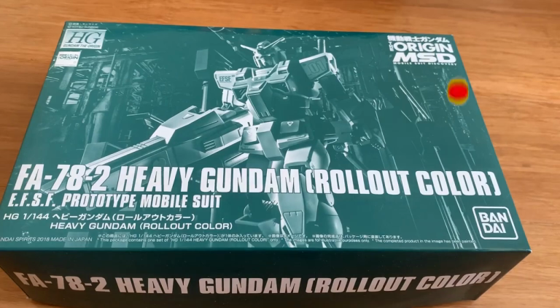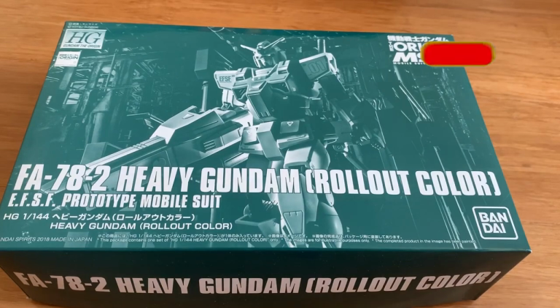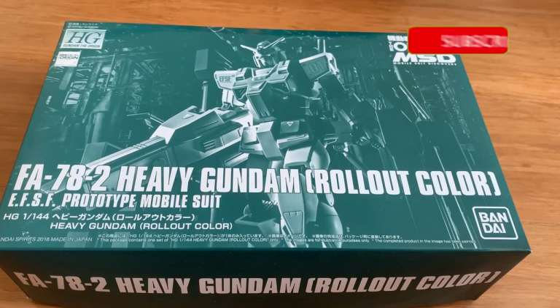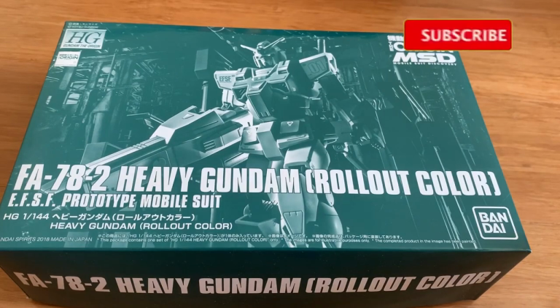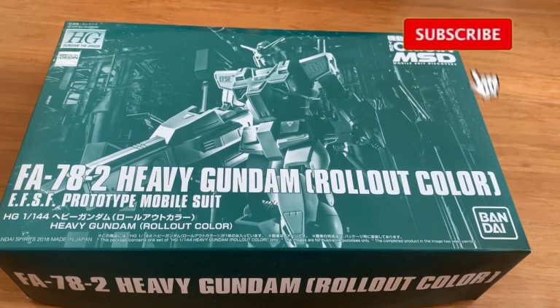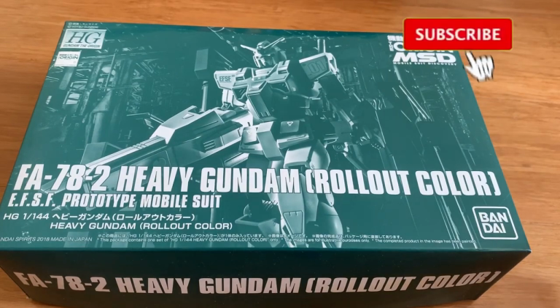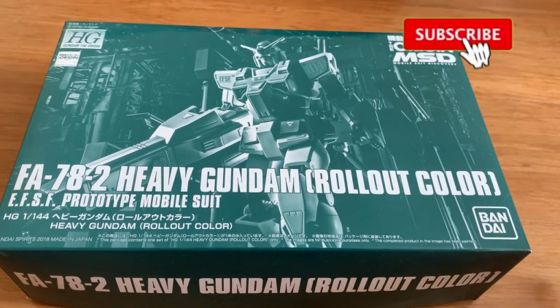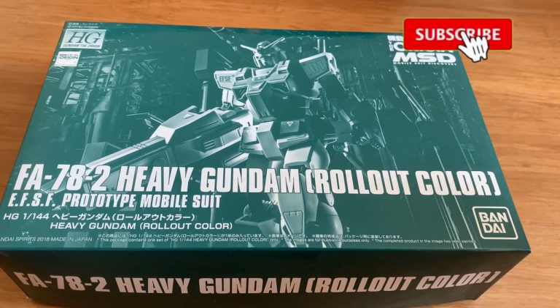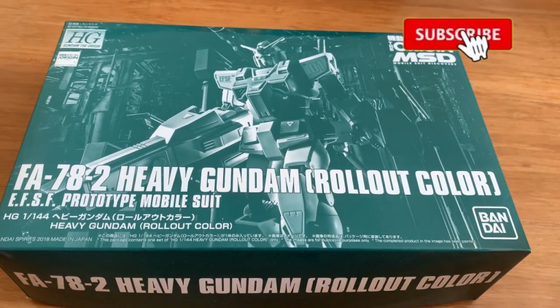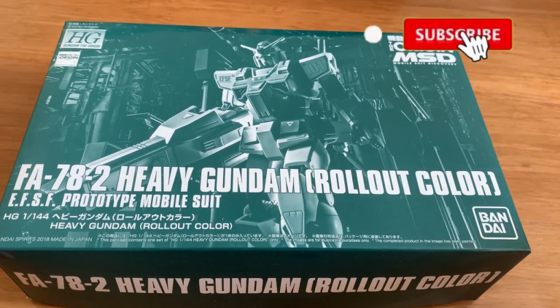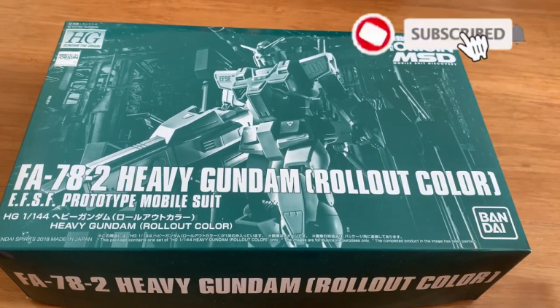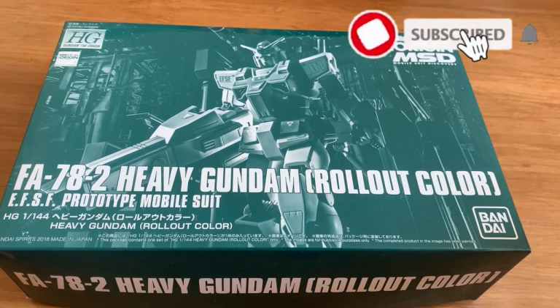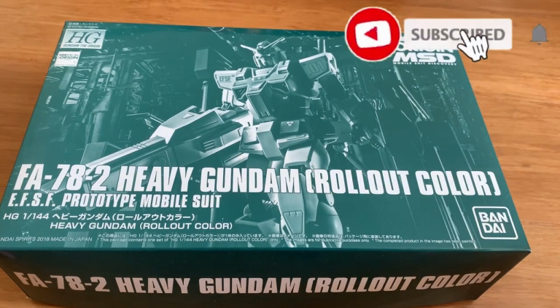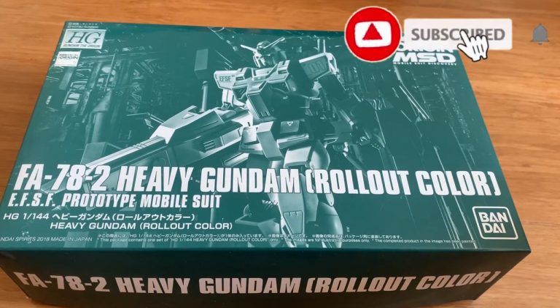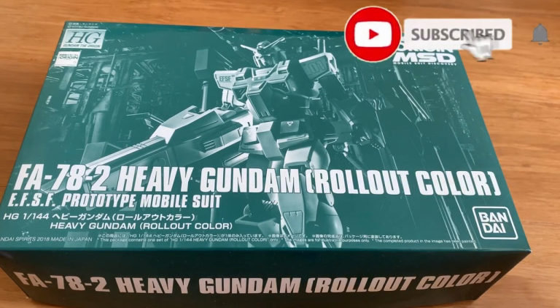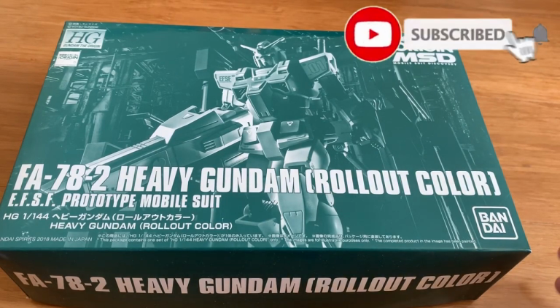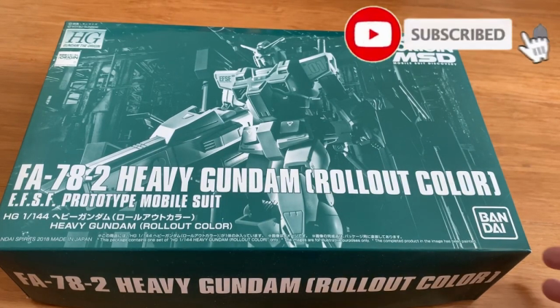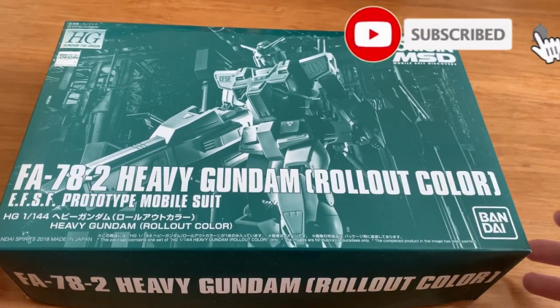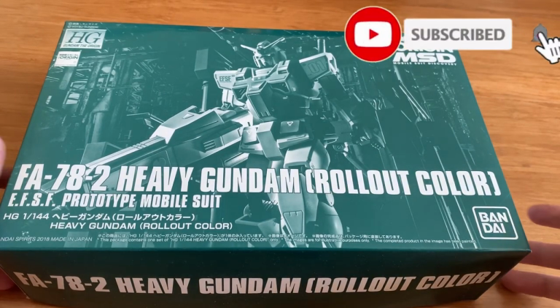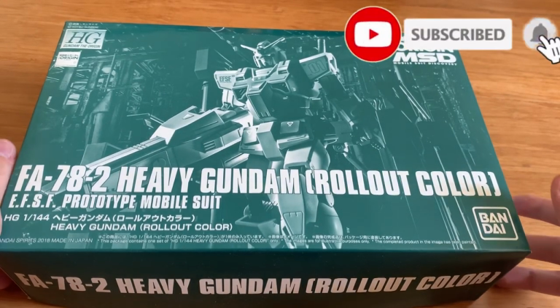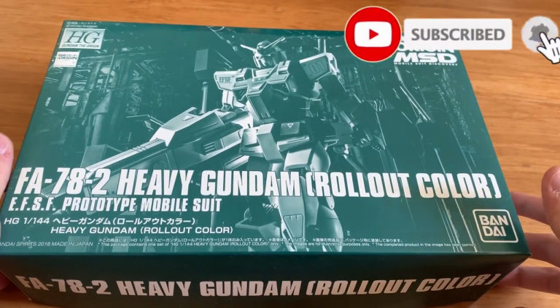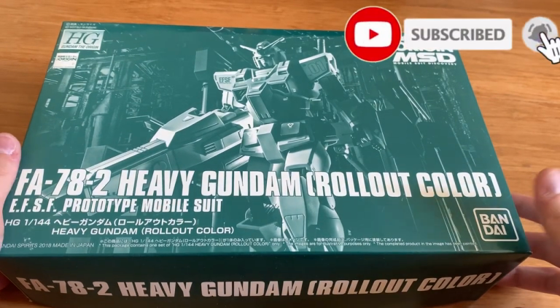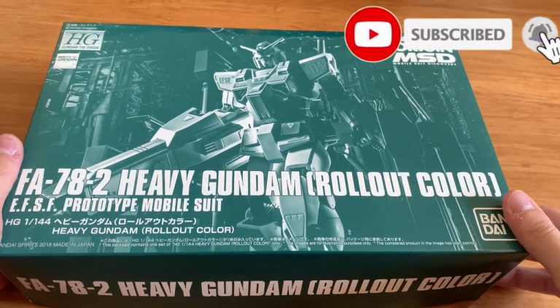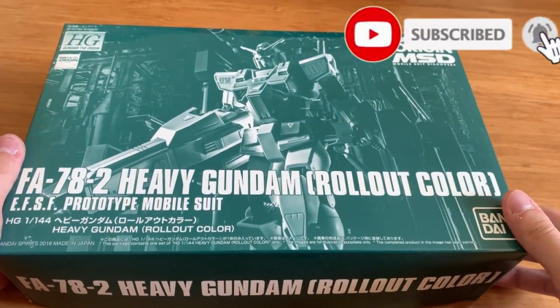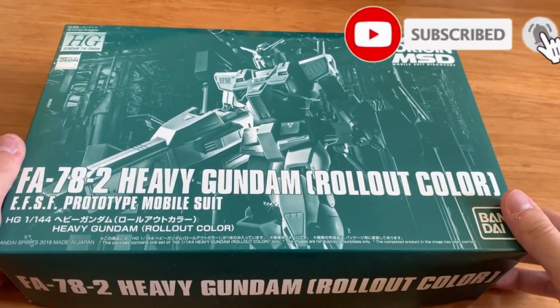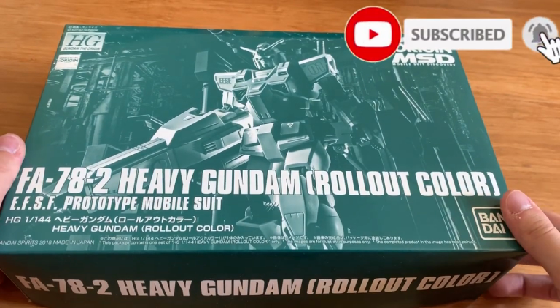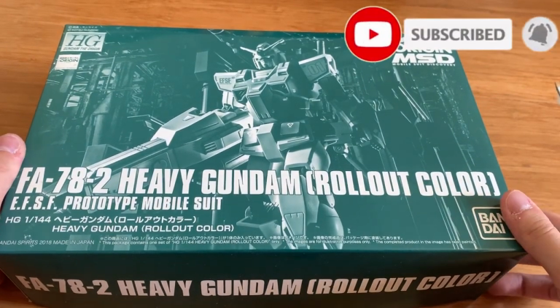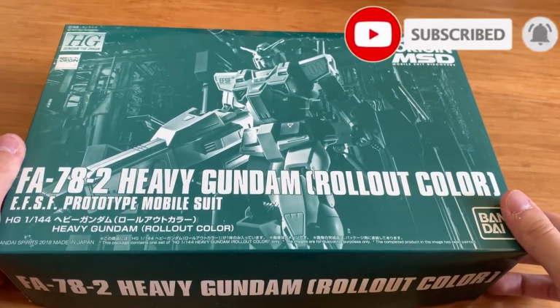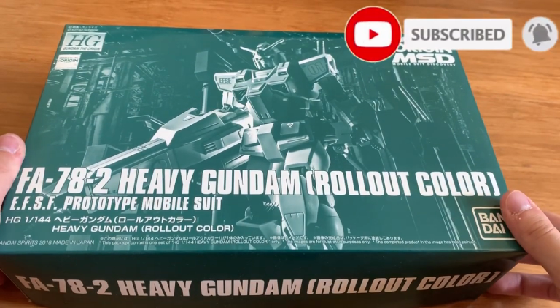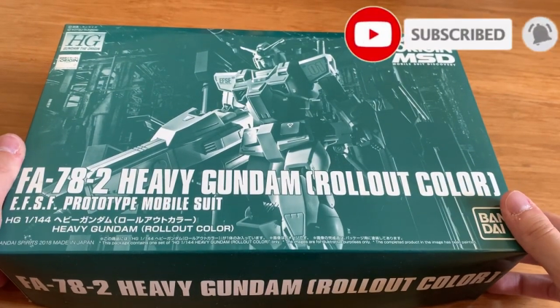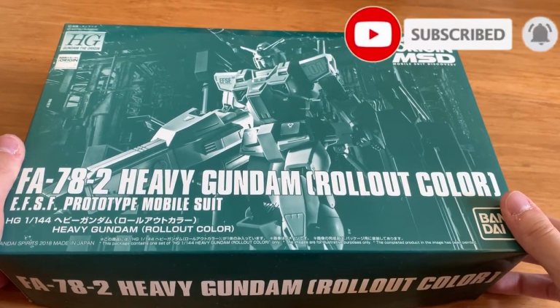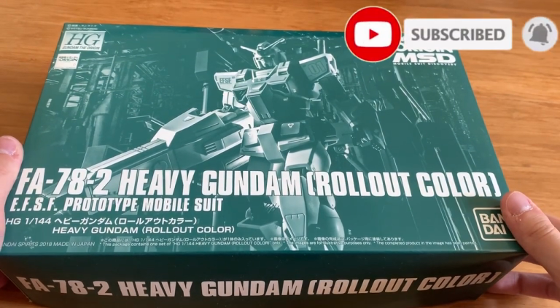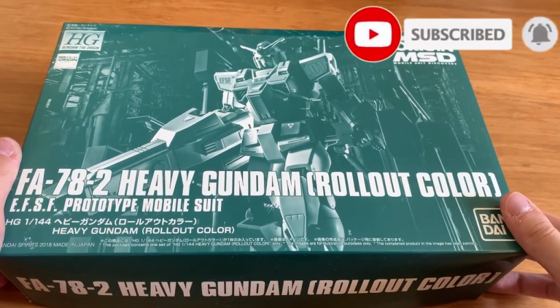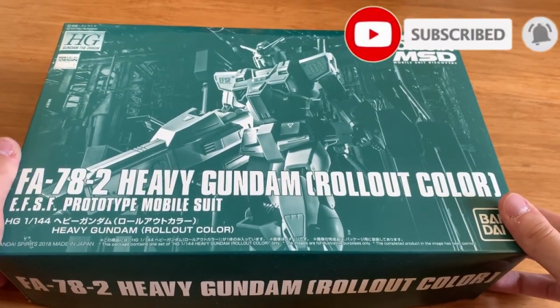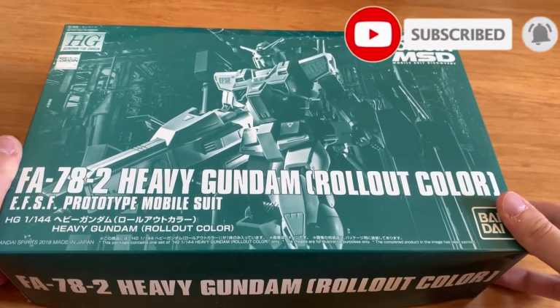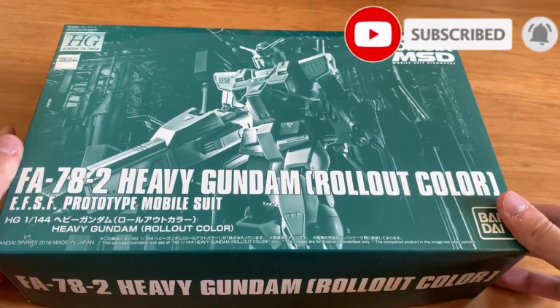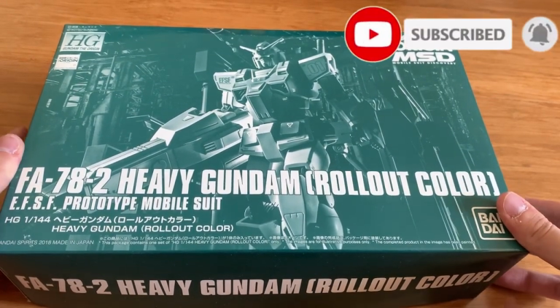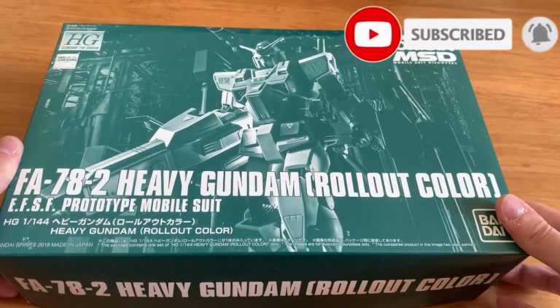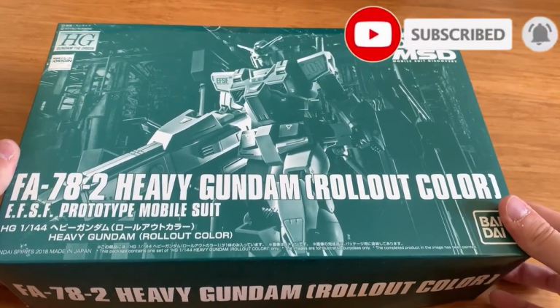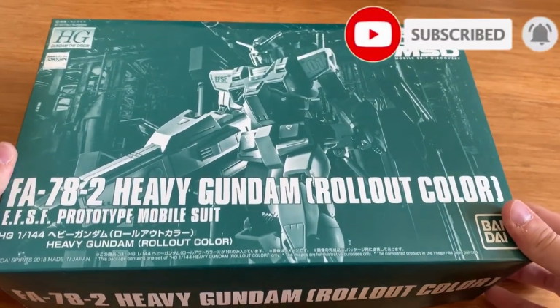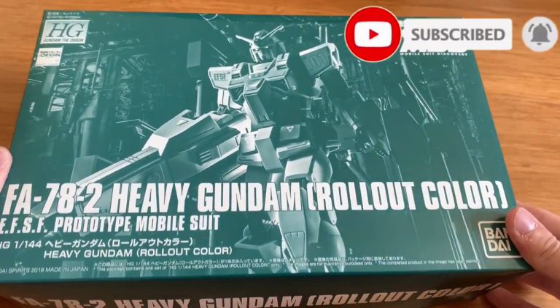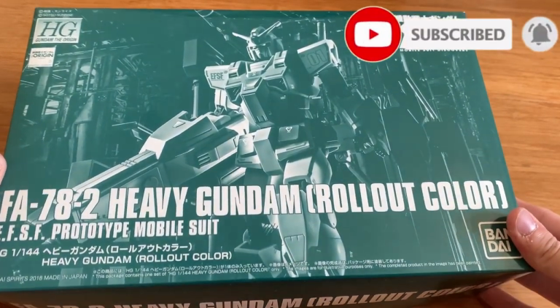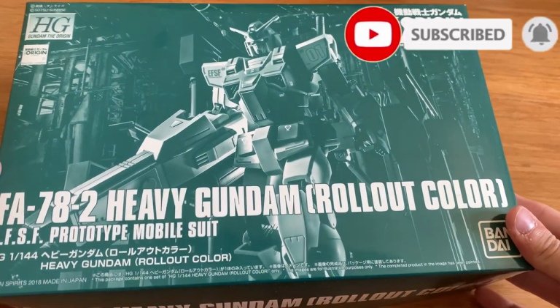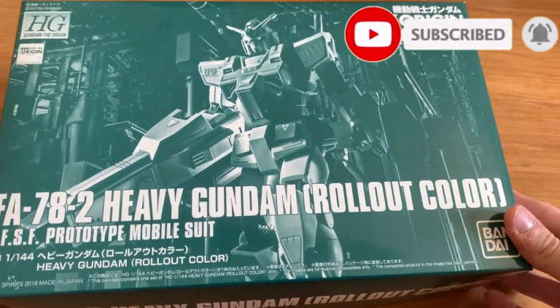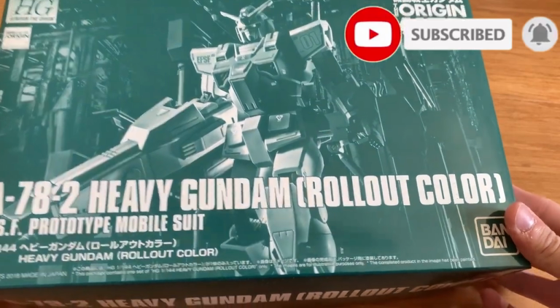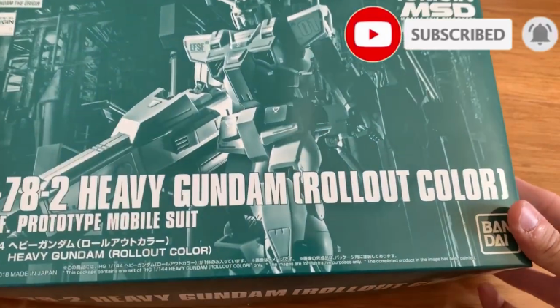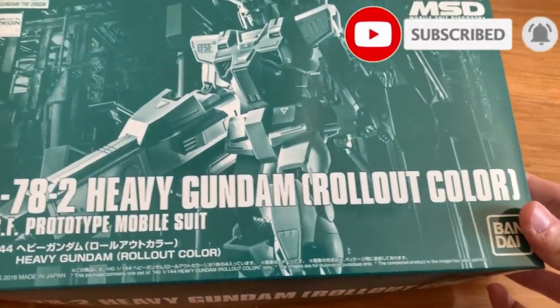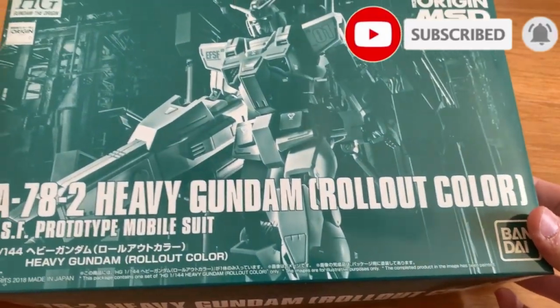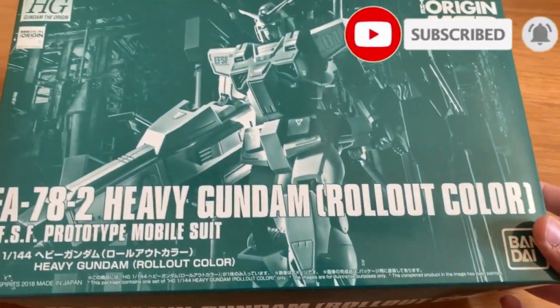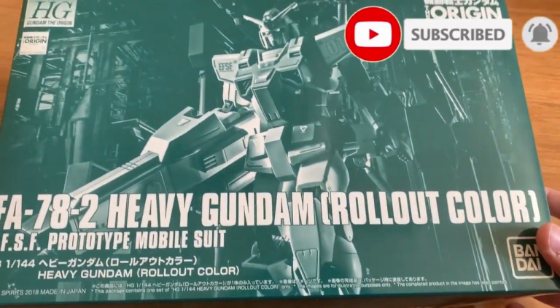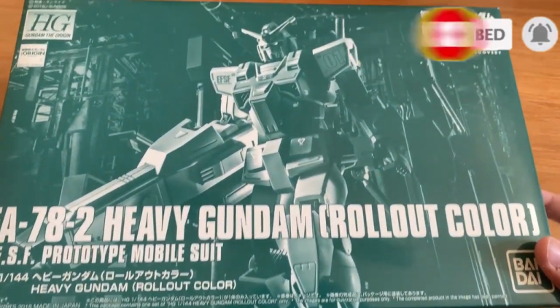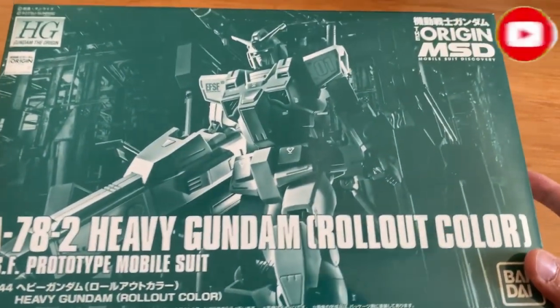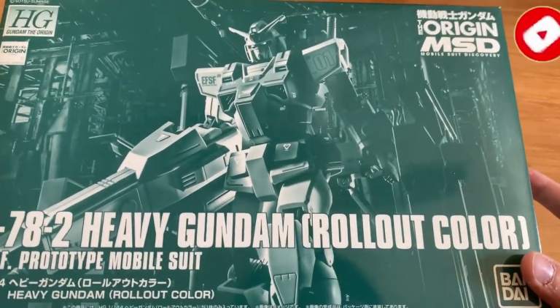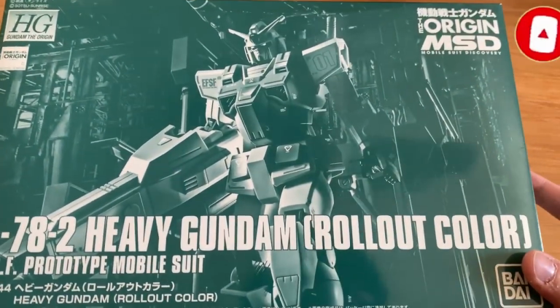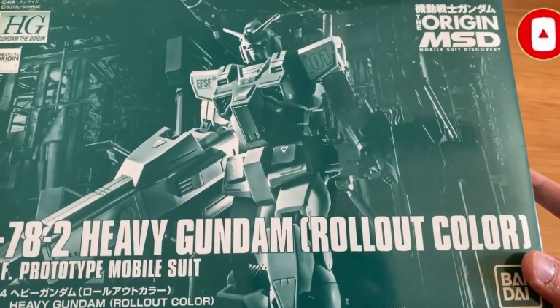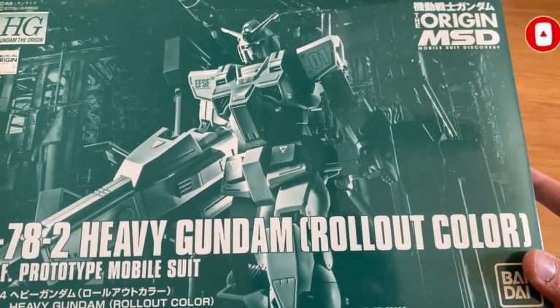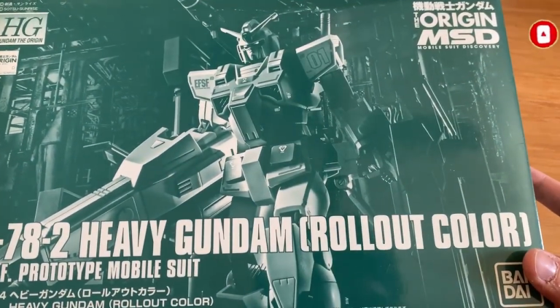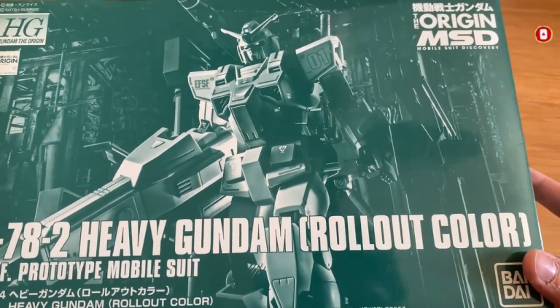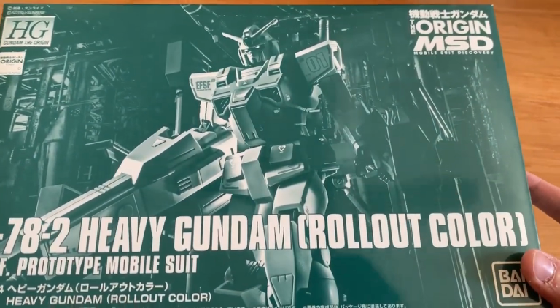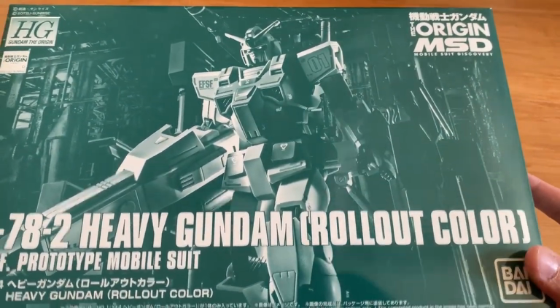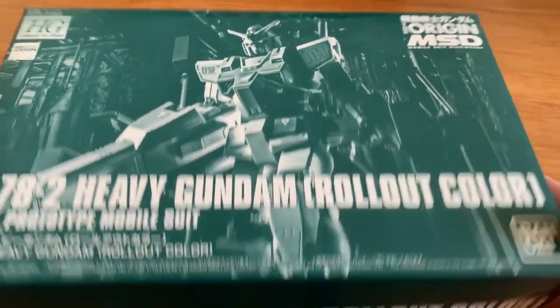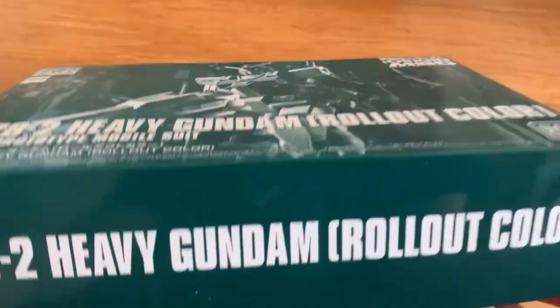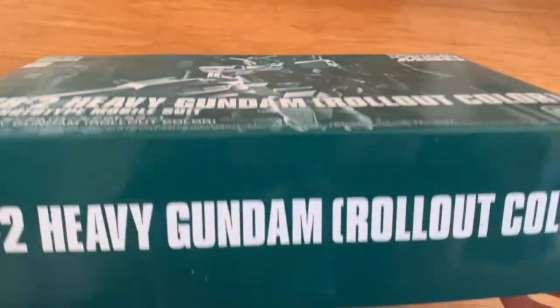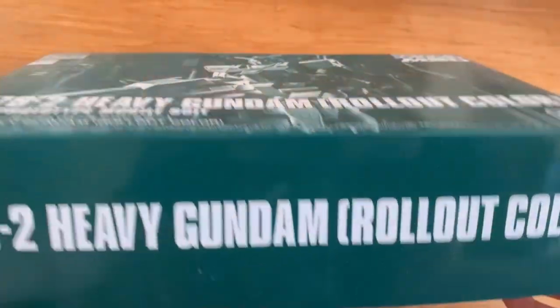Hey, awesome, ladies and gentlemen, welcome back to Symfony's channel. Today we're going to be building the HG Origin Heavy Gundam in rollout color version.